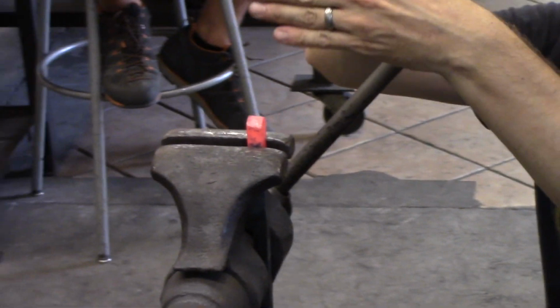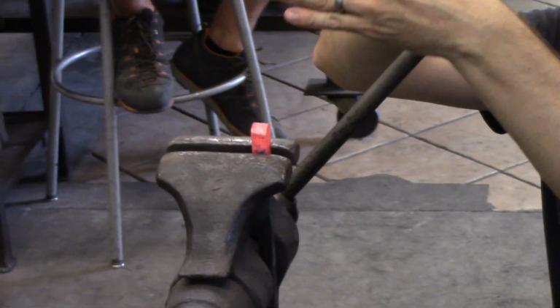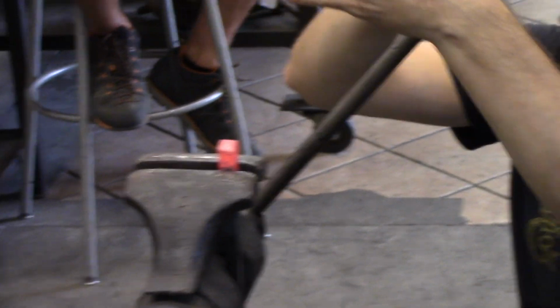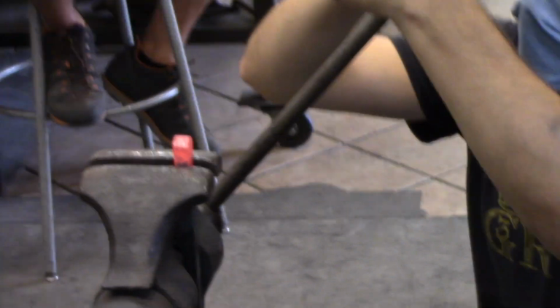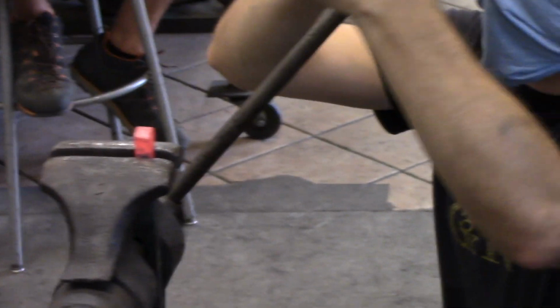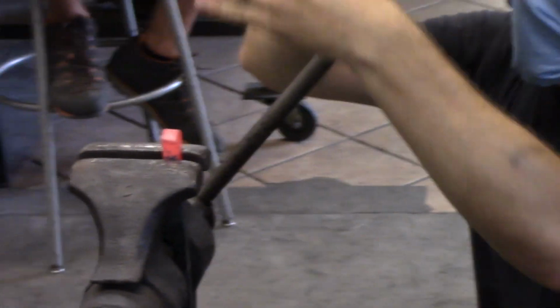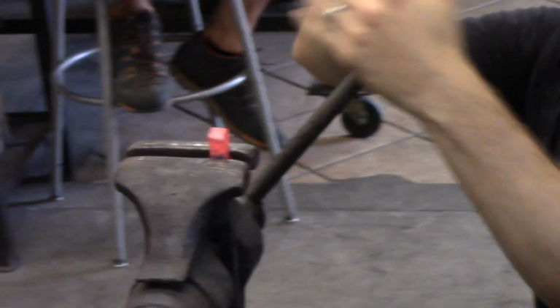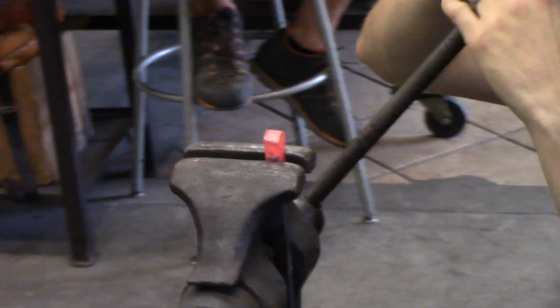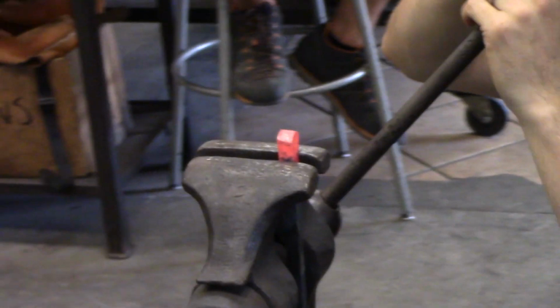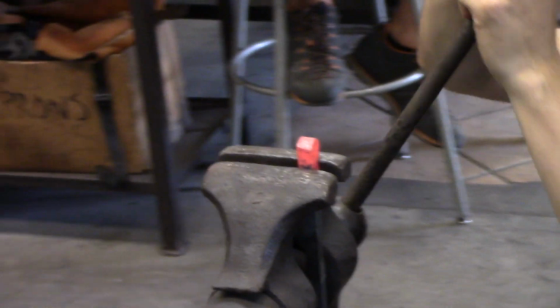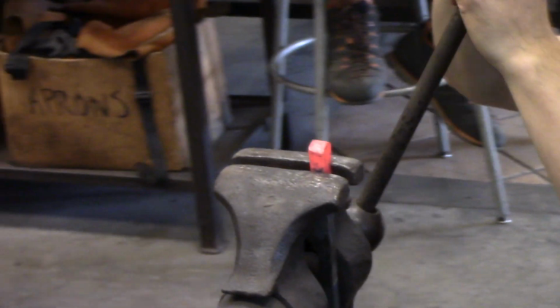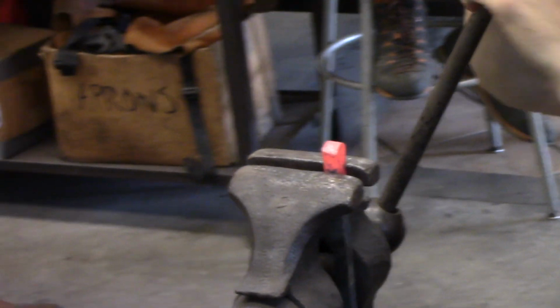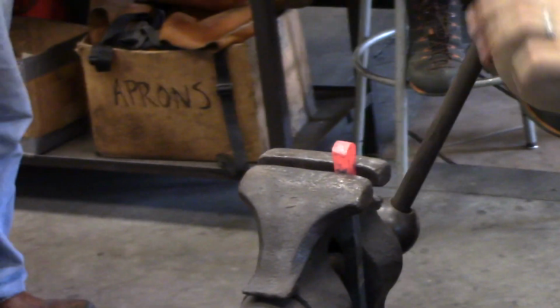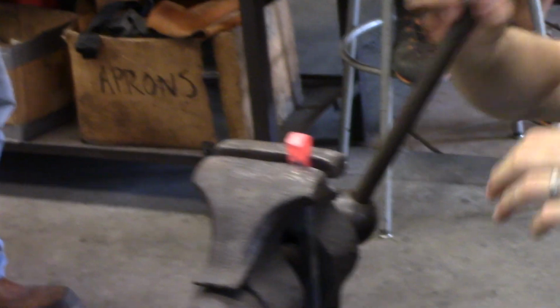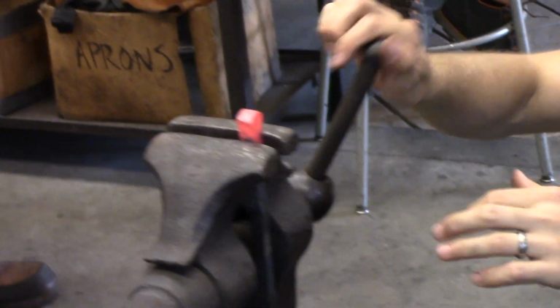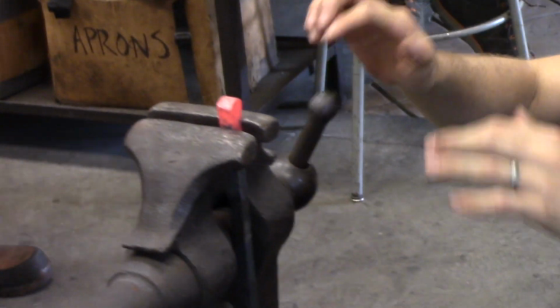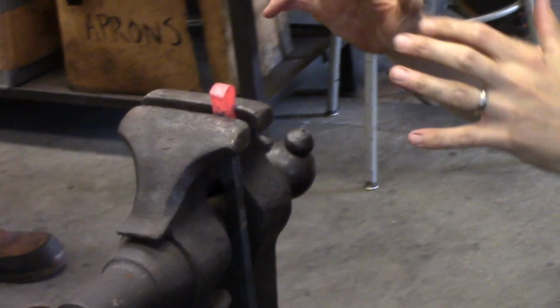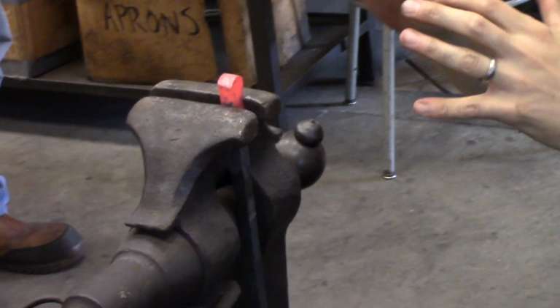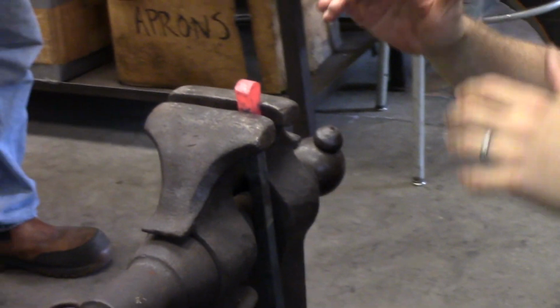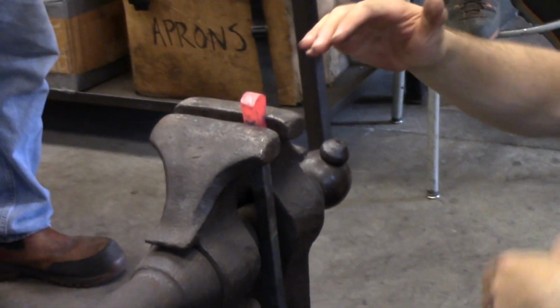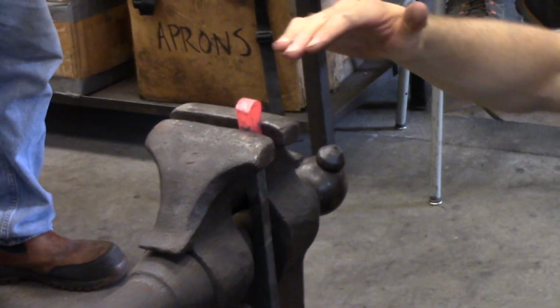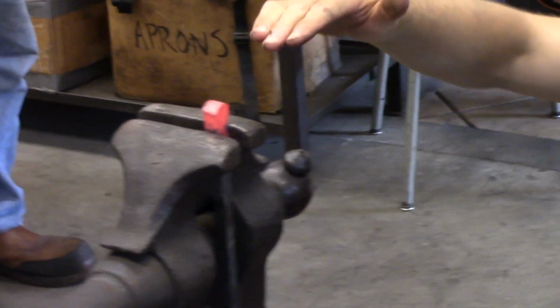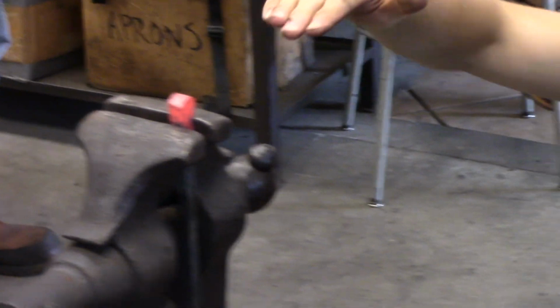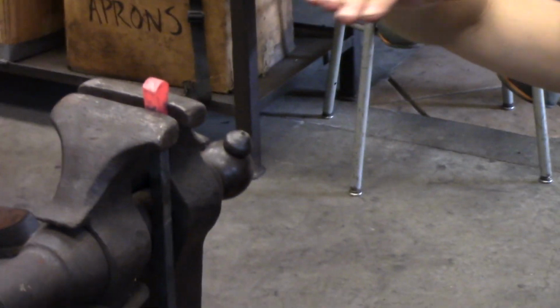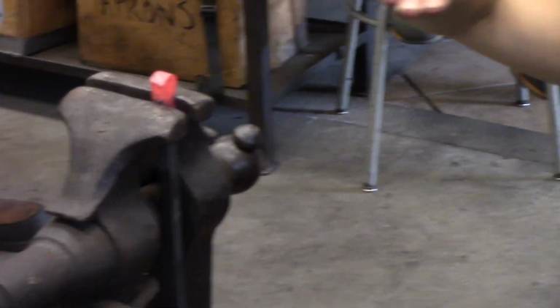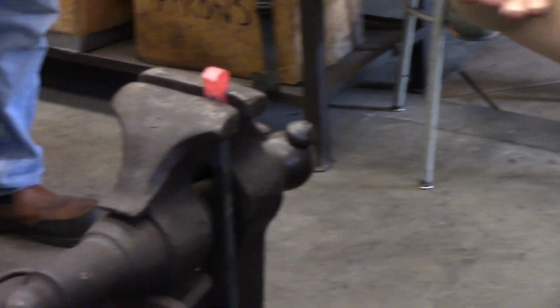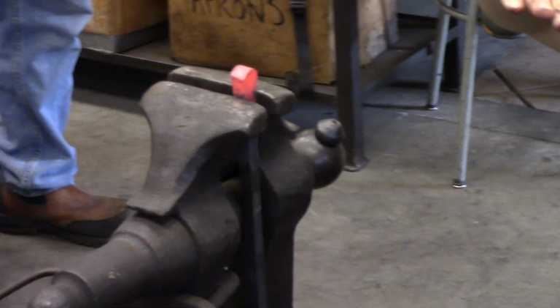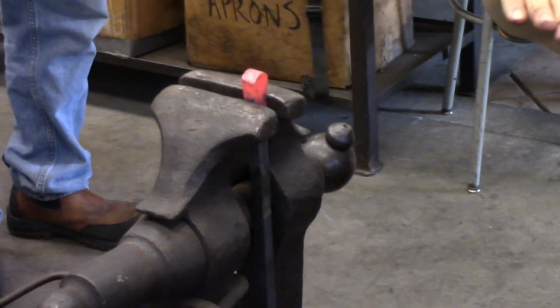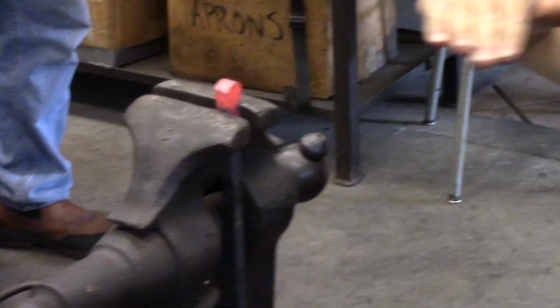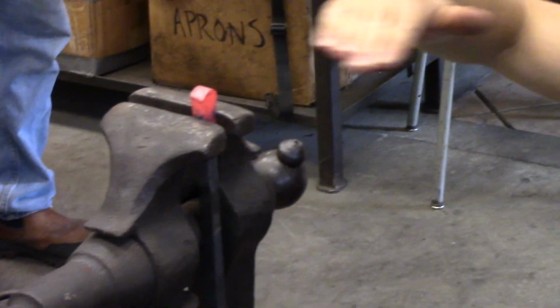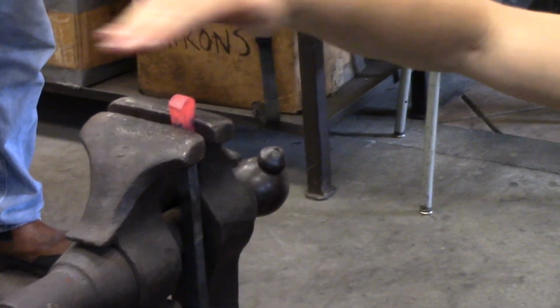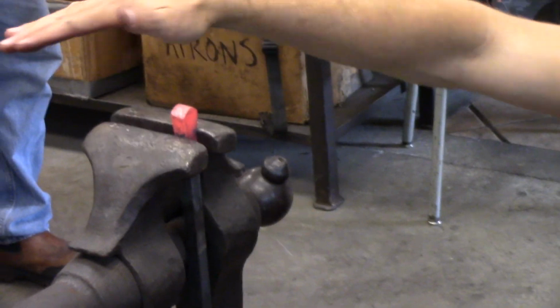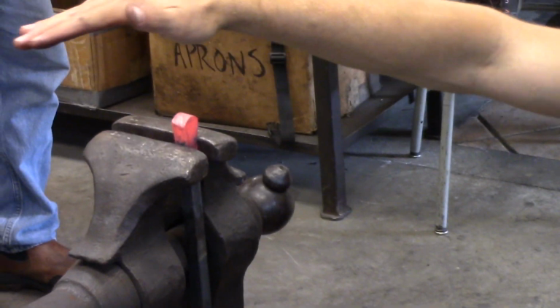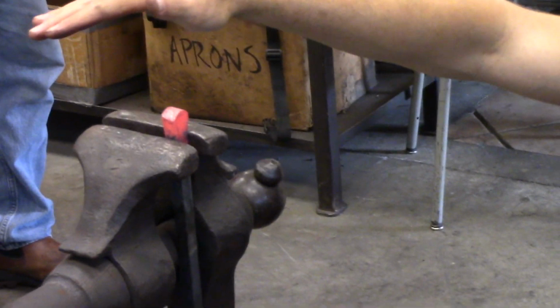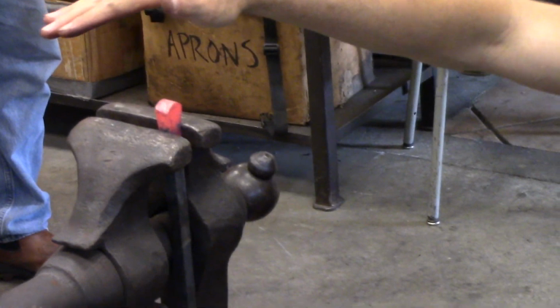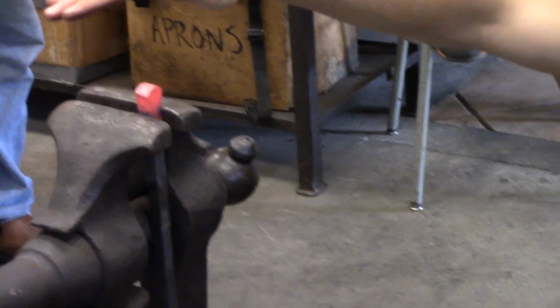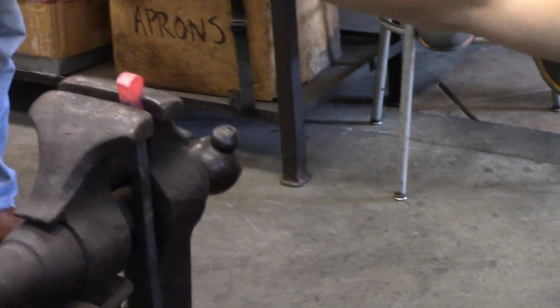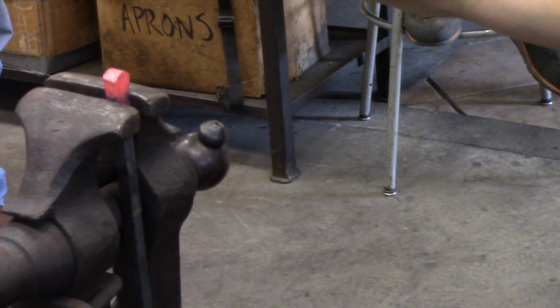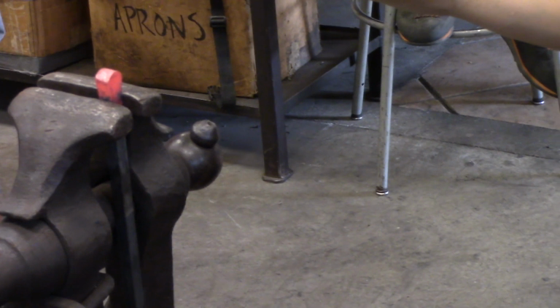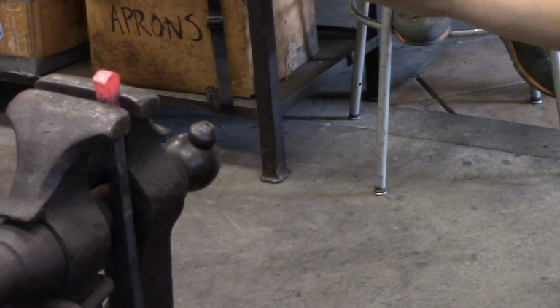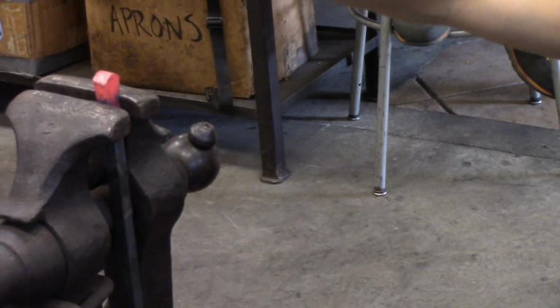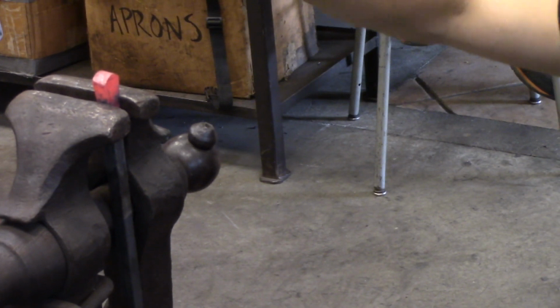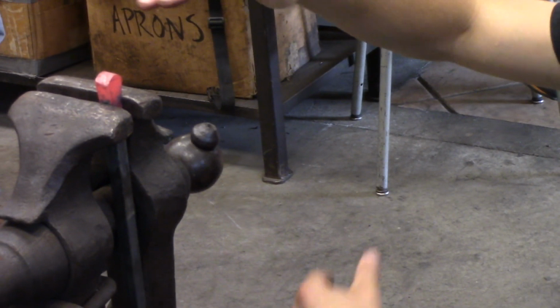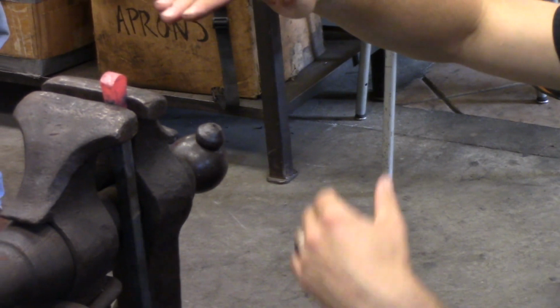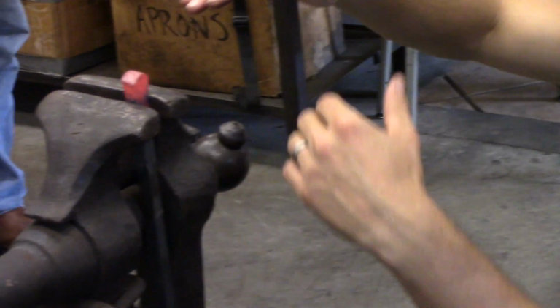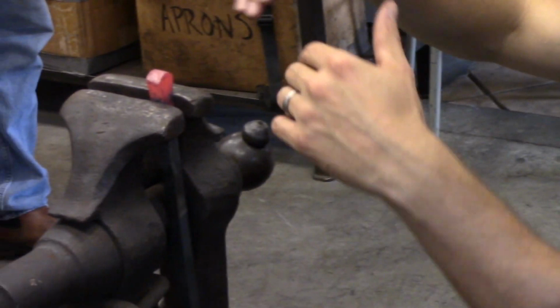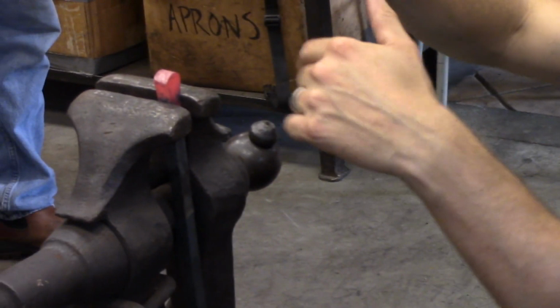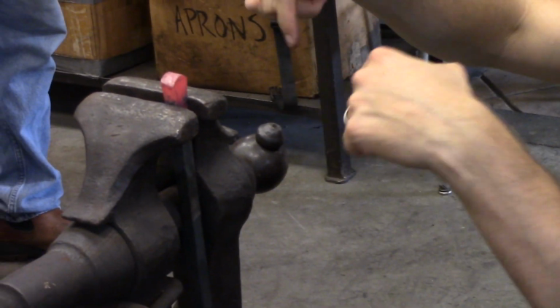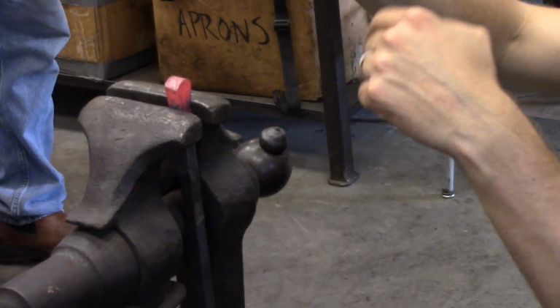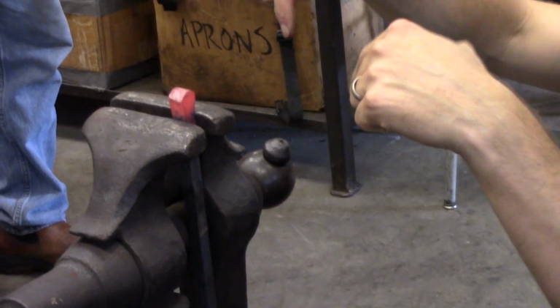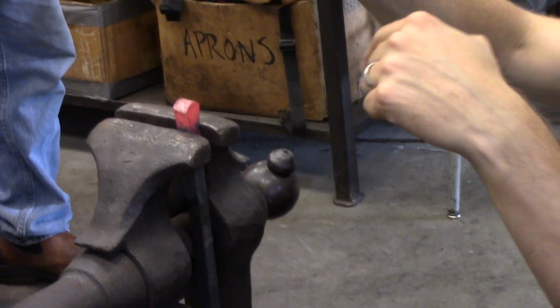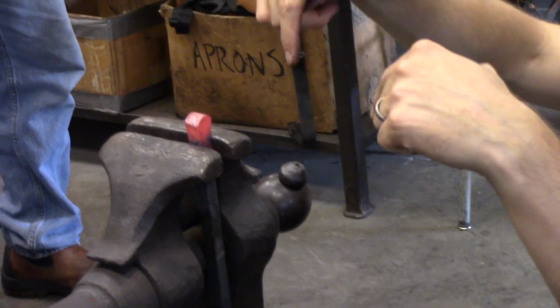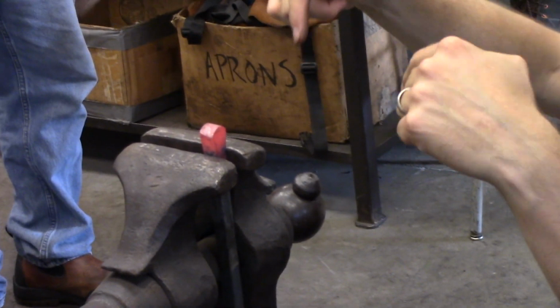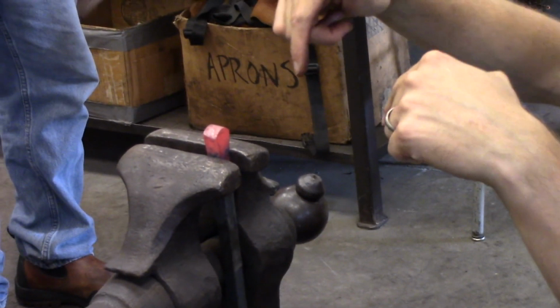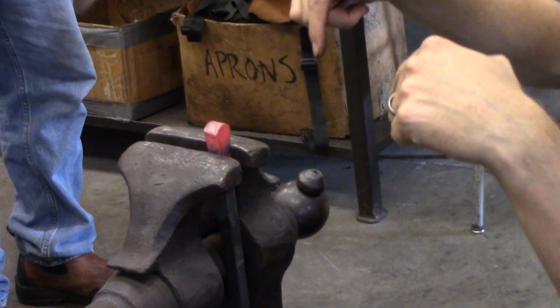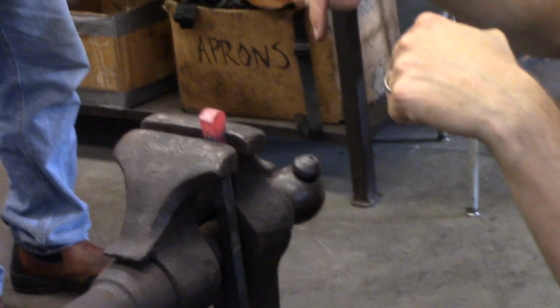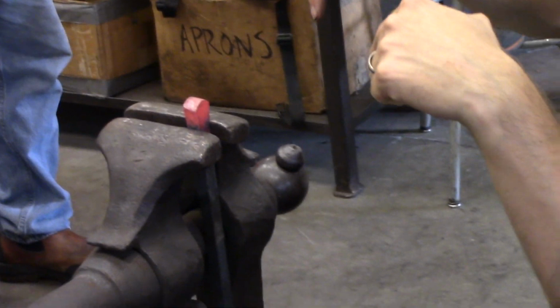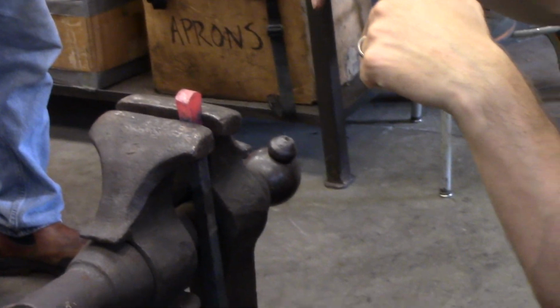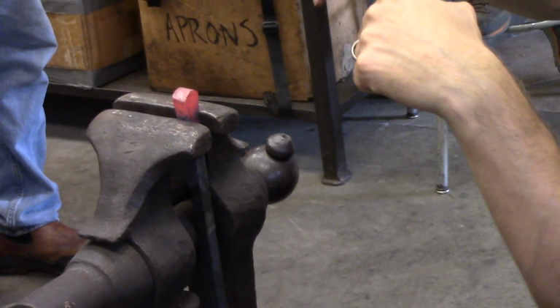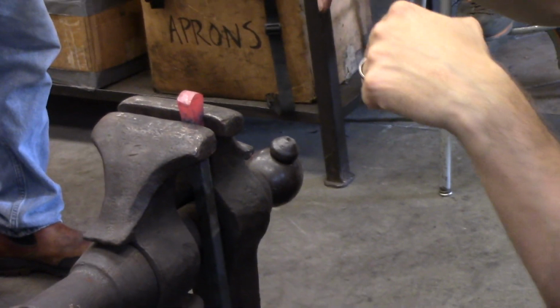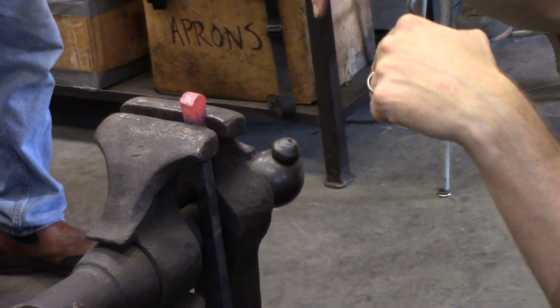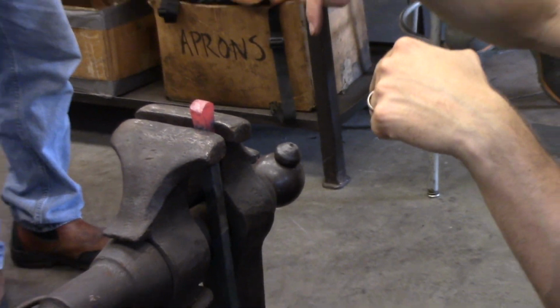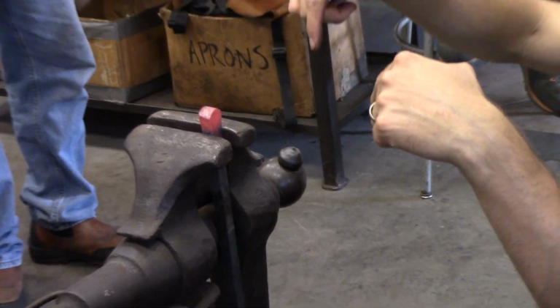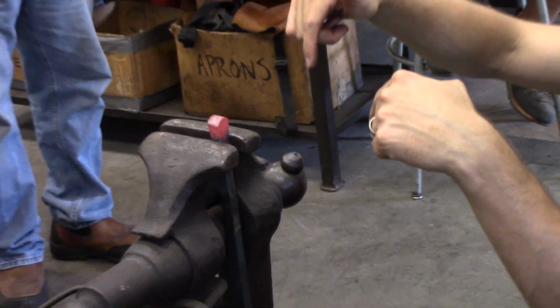If you hammer it flat on the top of it, it'll make it easier to get your punch to bite in initially.